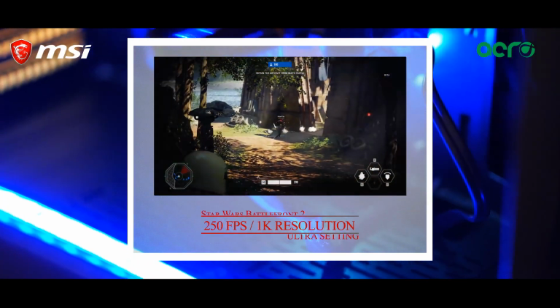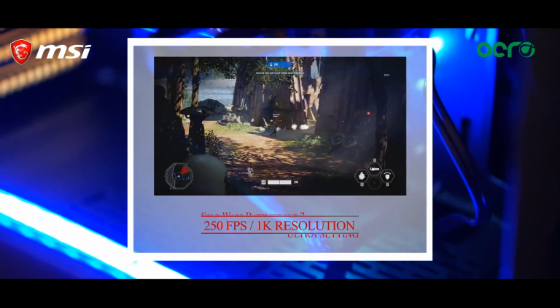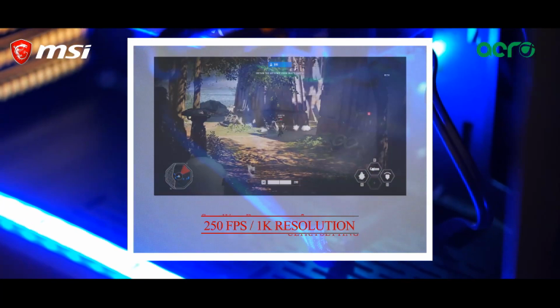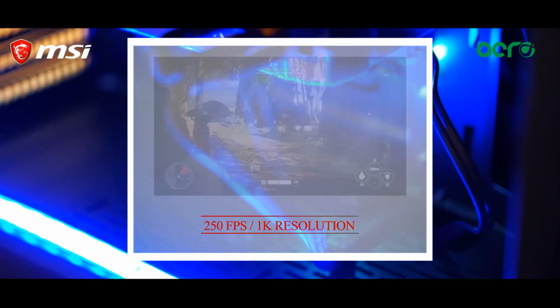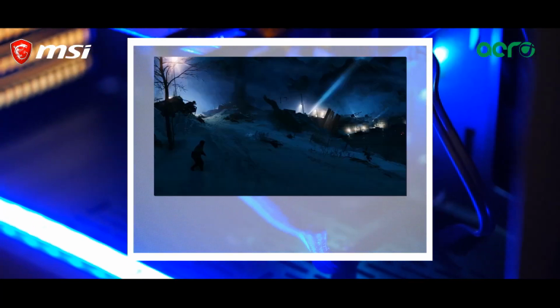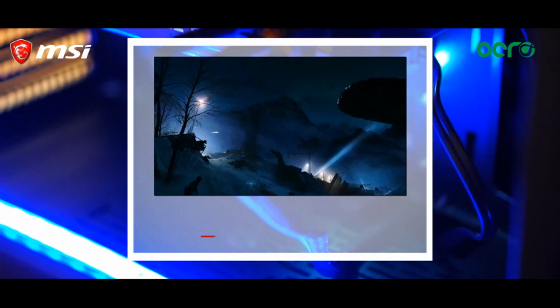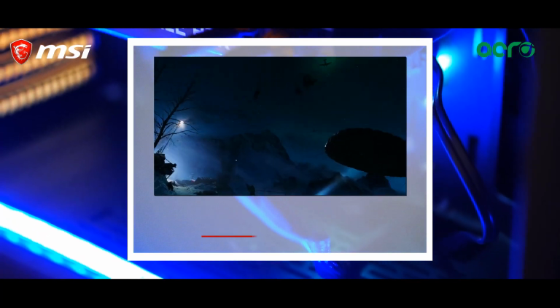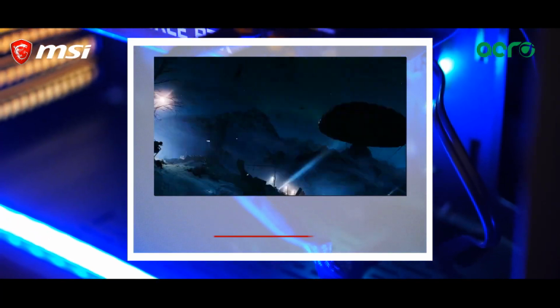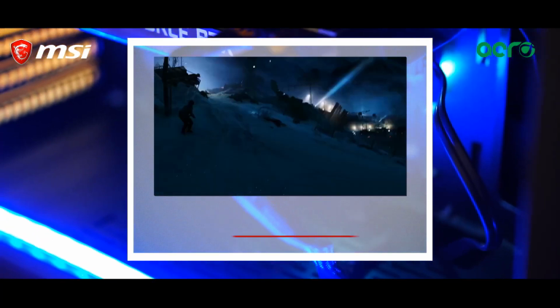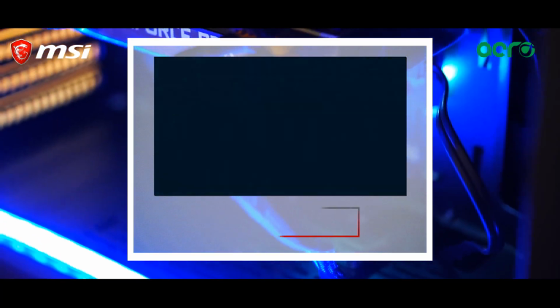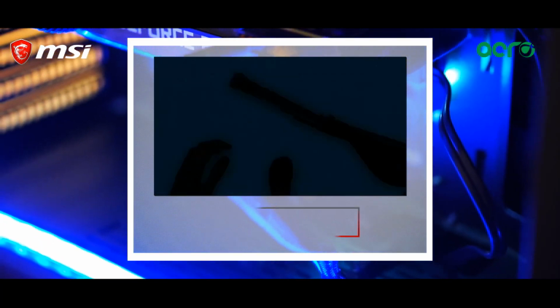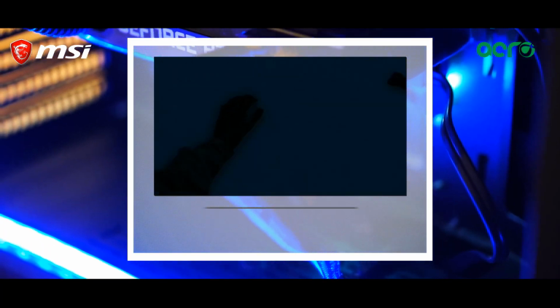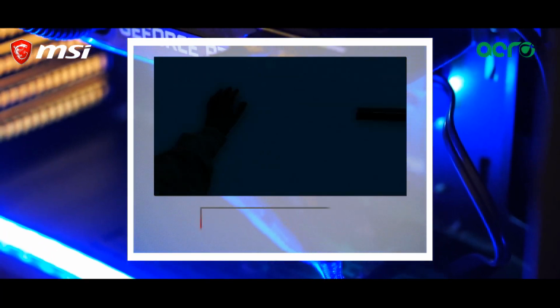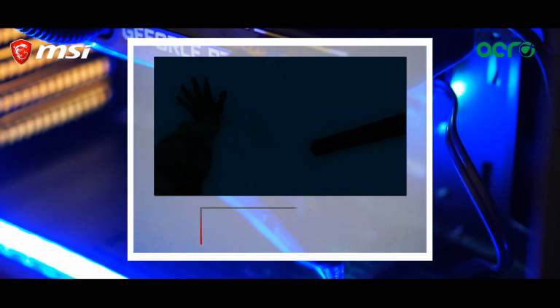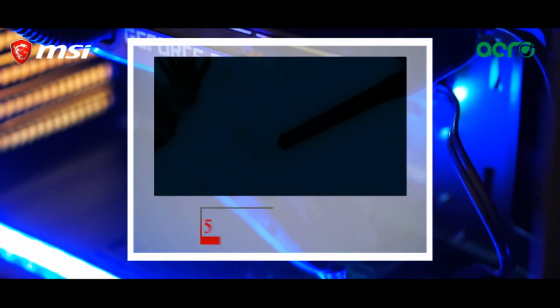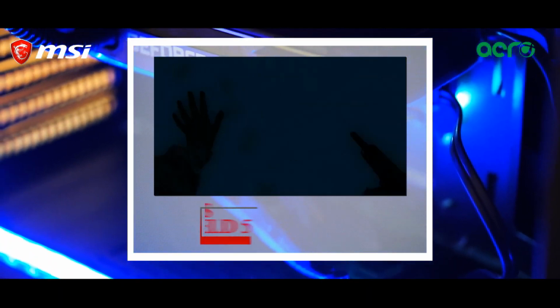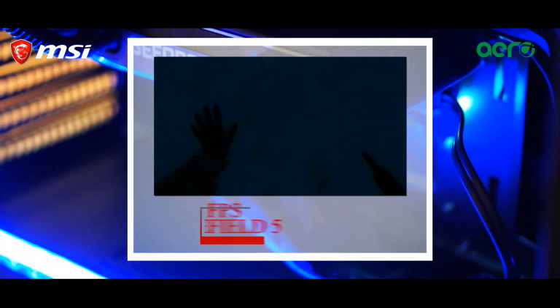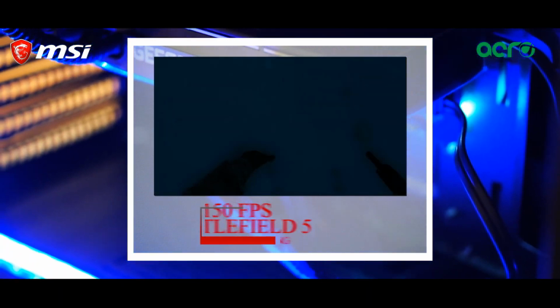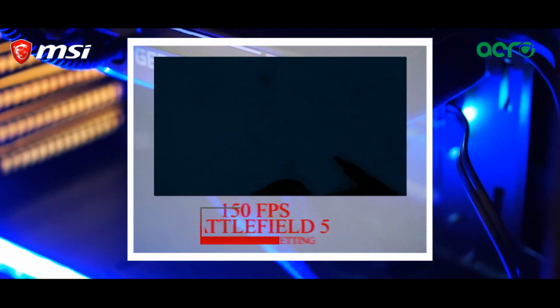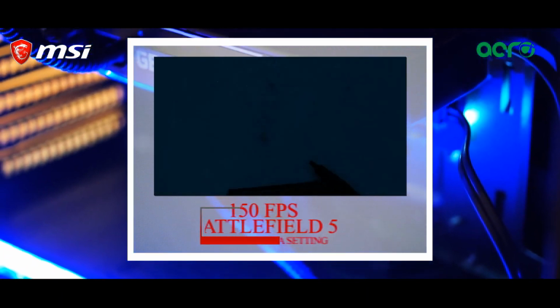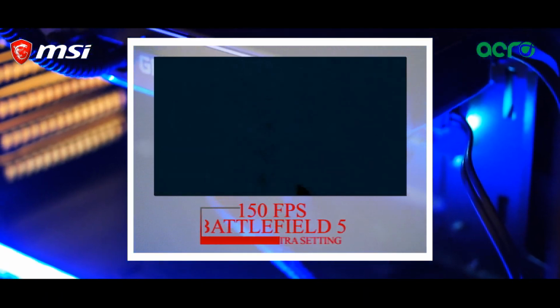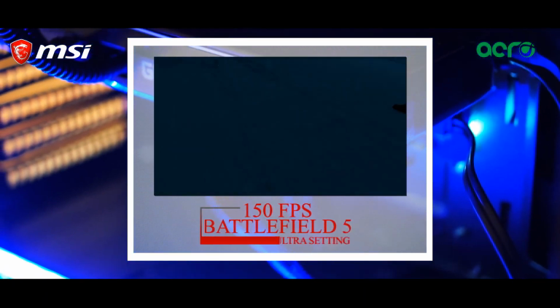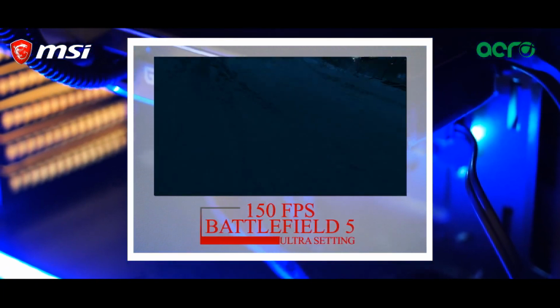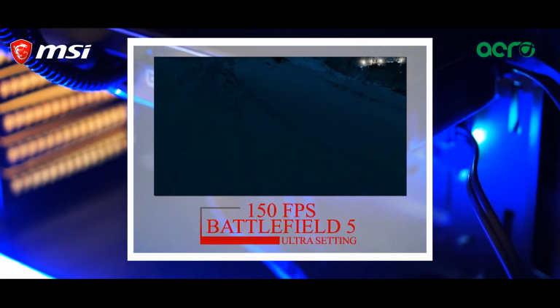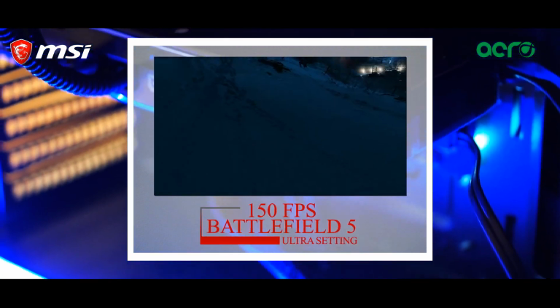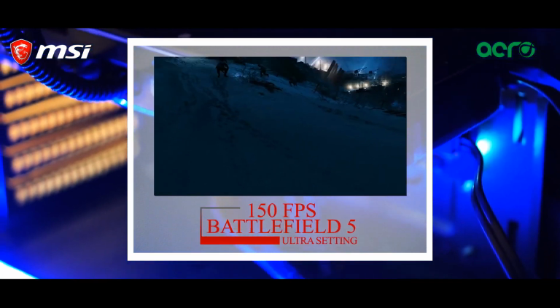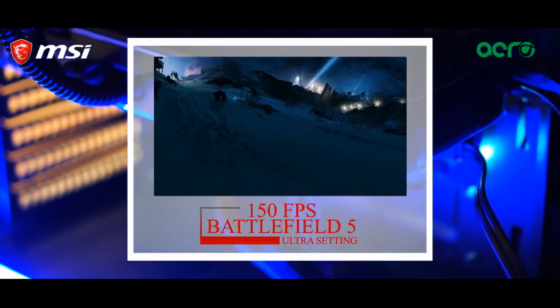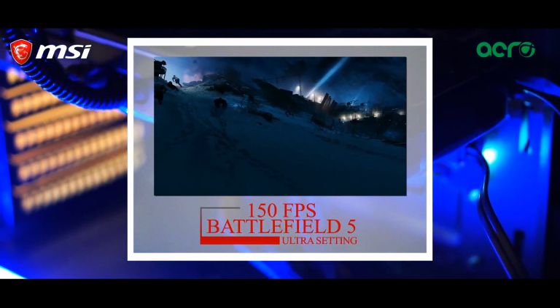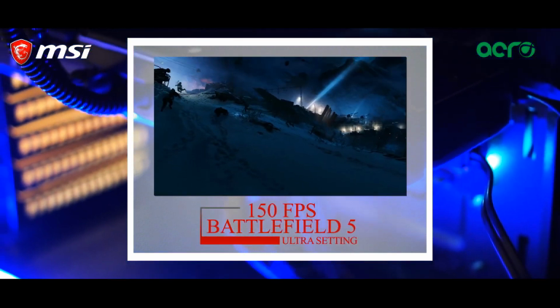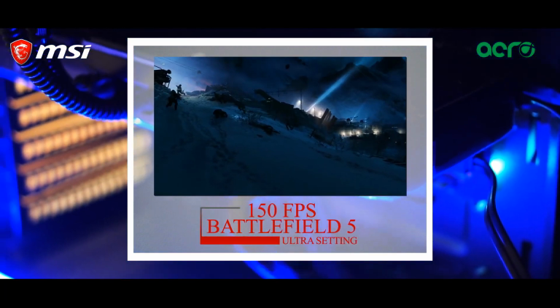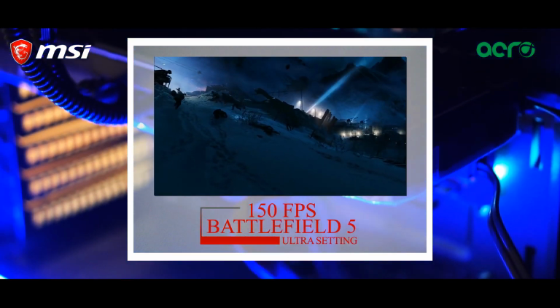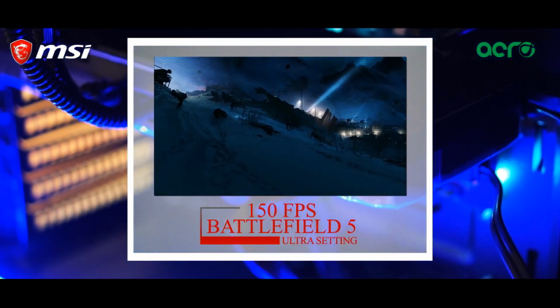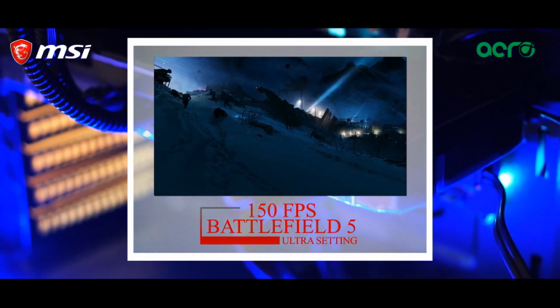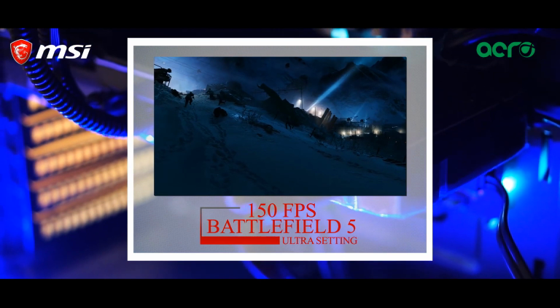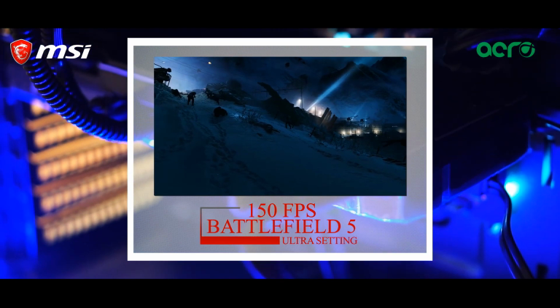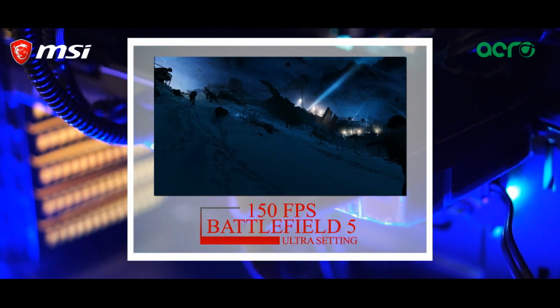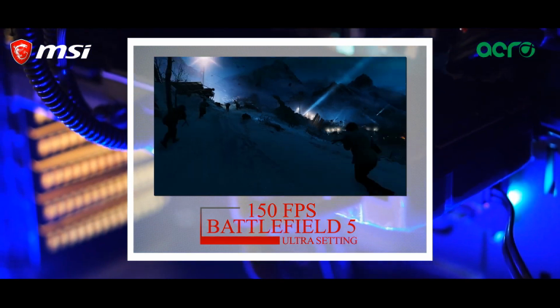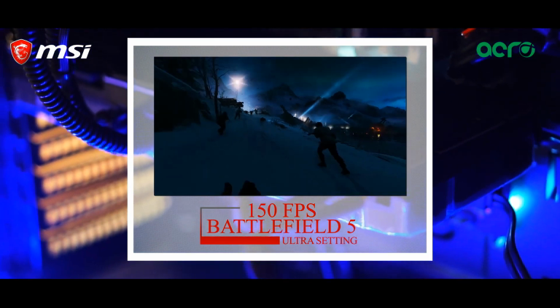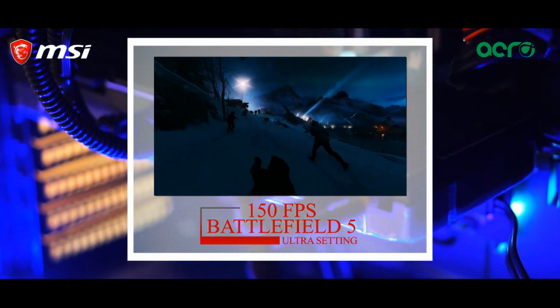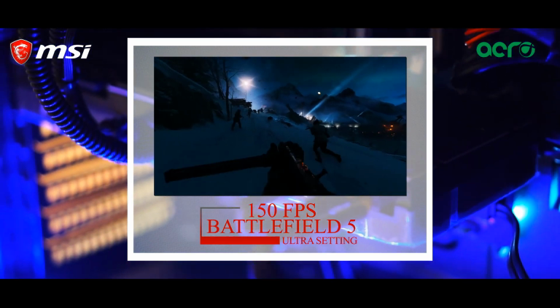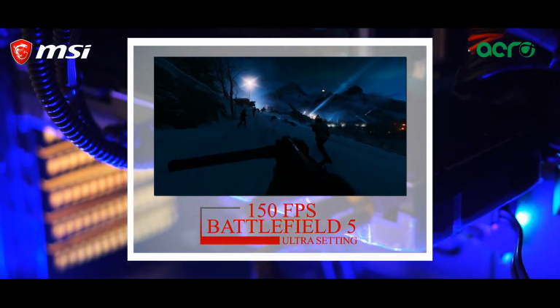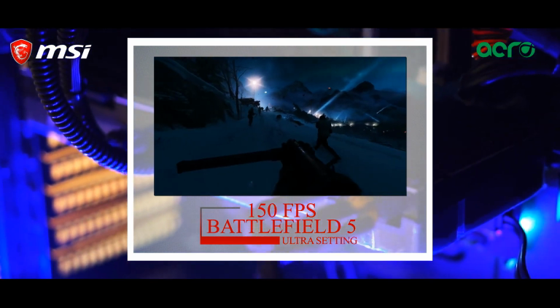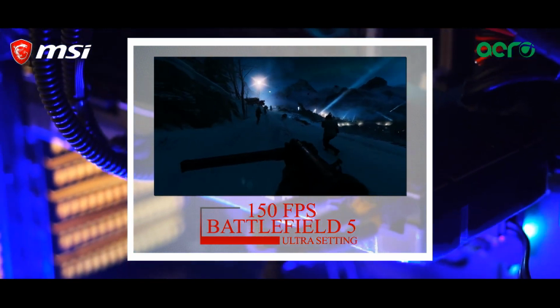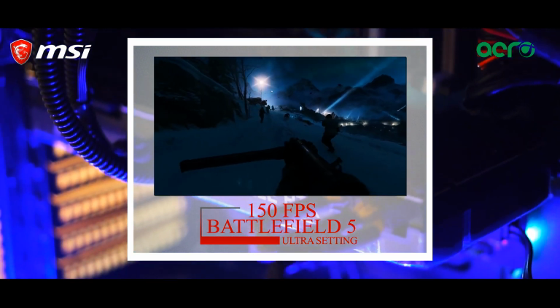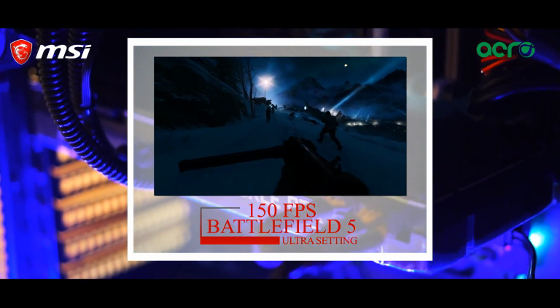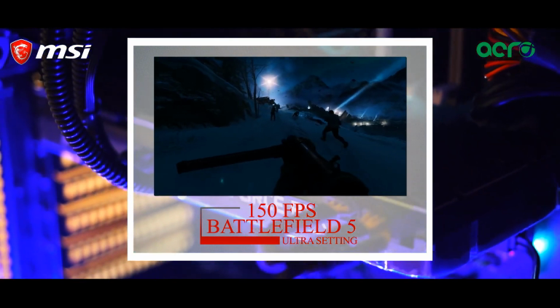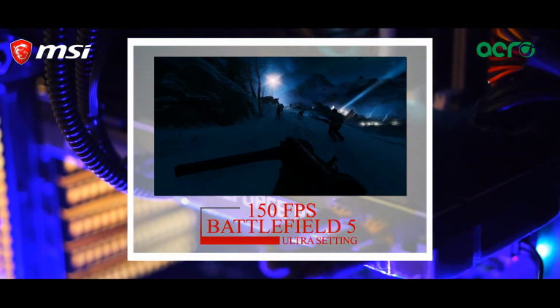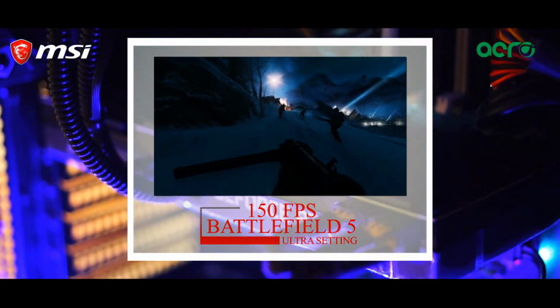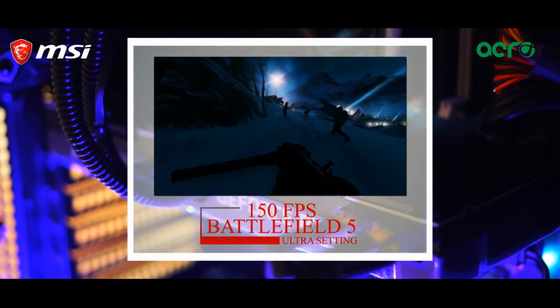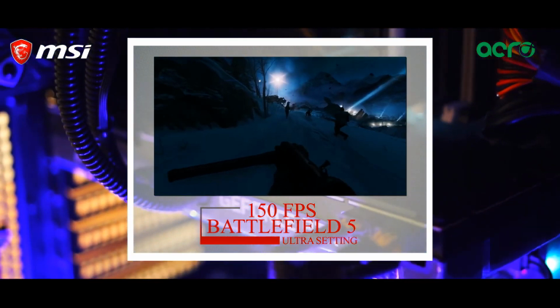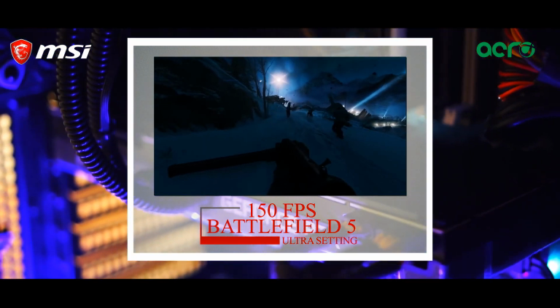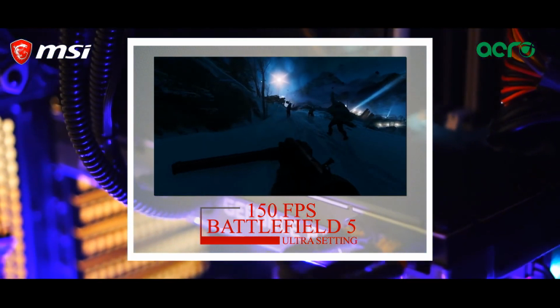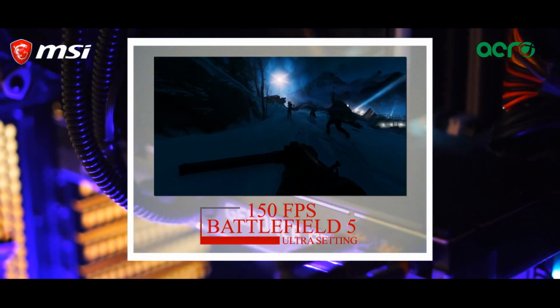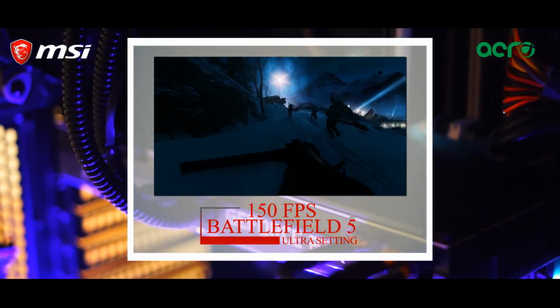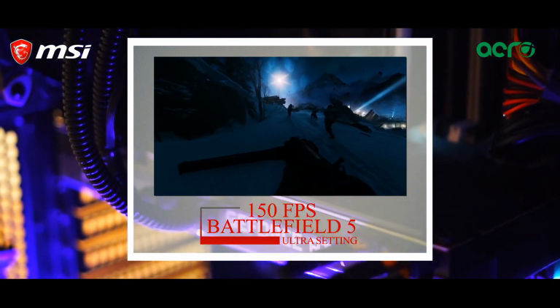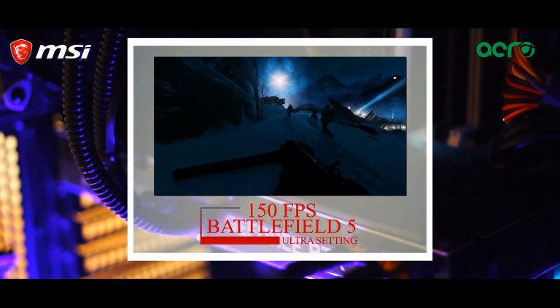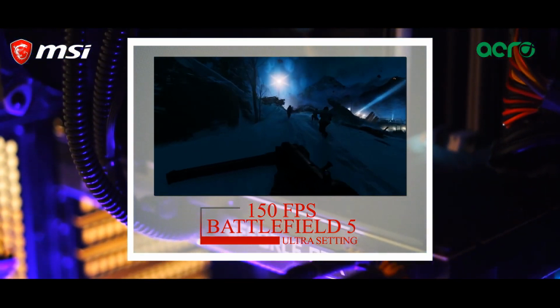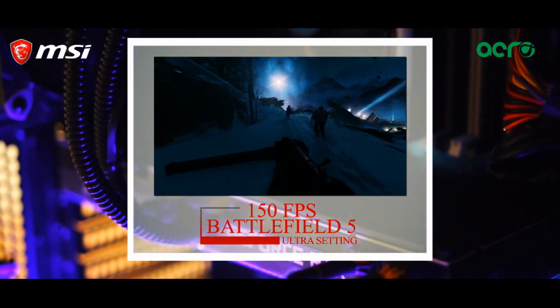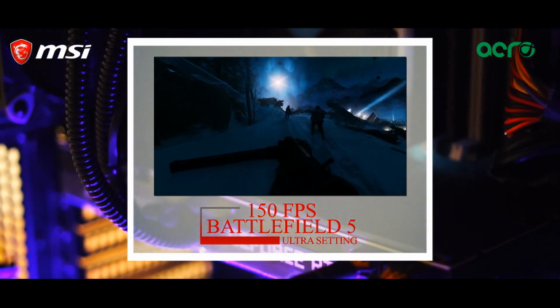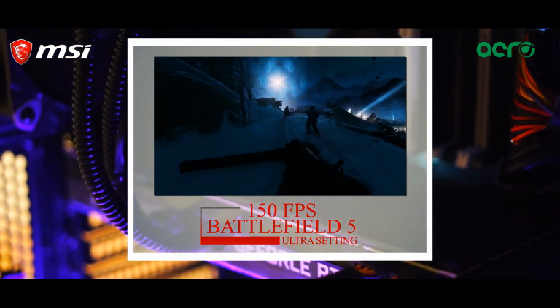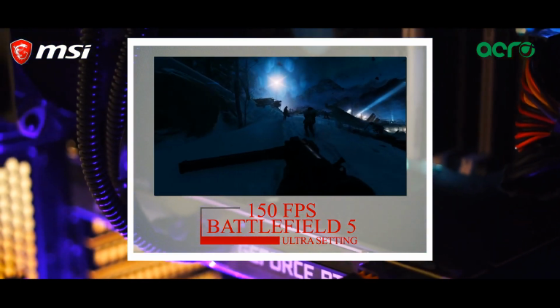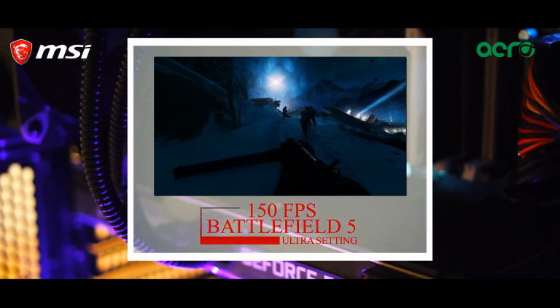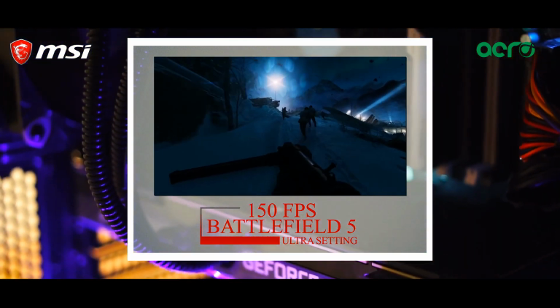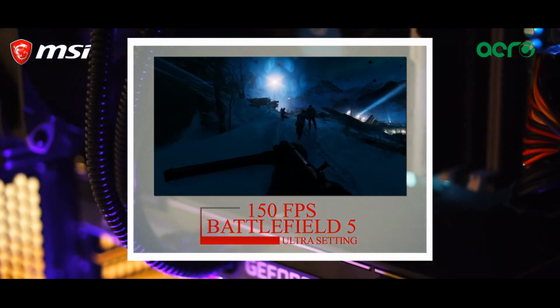And last but not least, while playing Battlefield 1 at 1K resolution and ultra settings, we were able to pull out 150 frames per second.